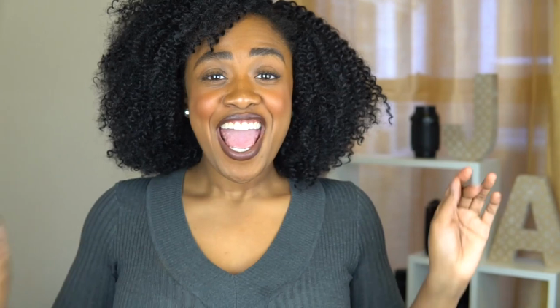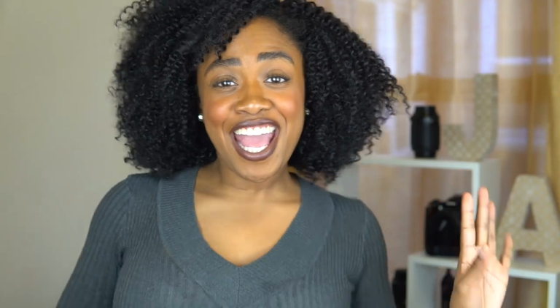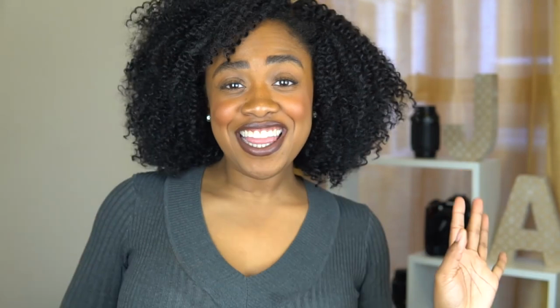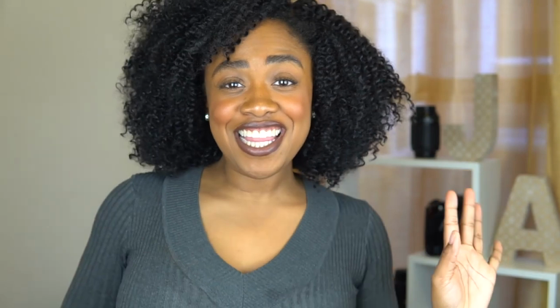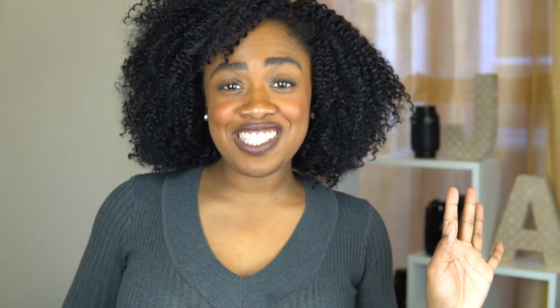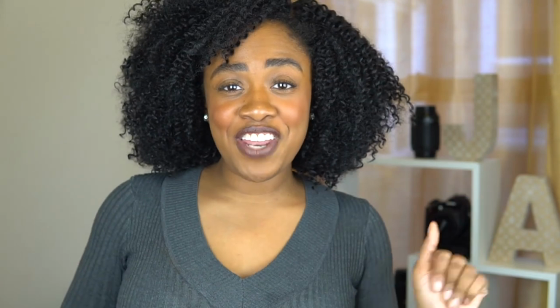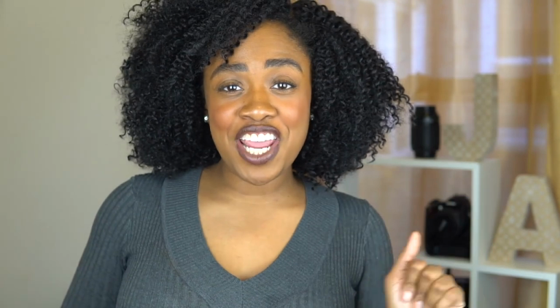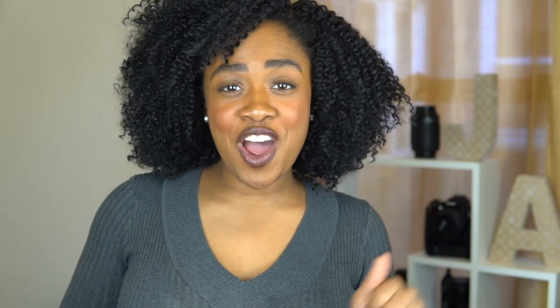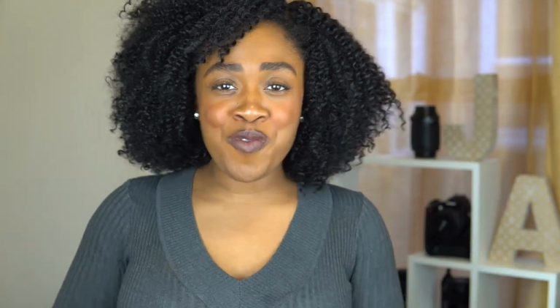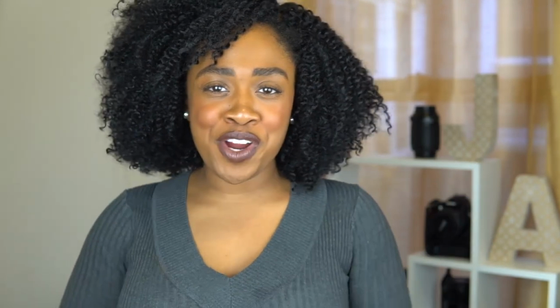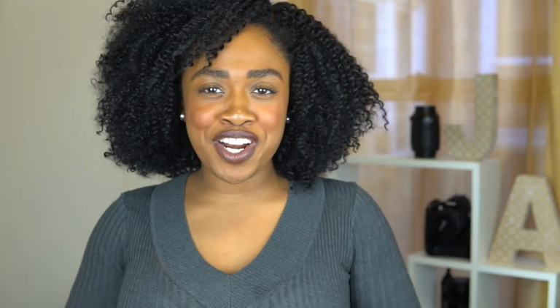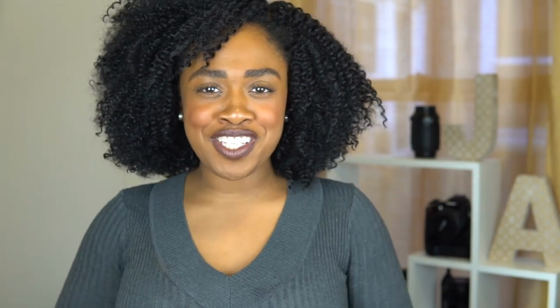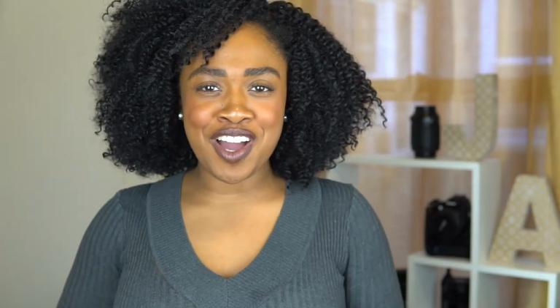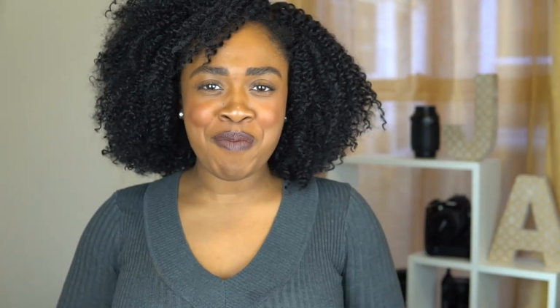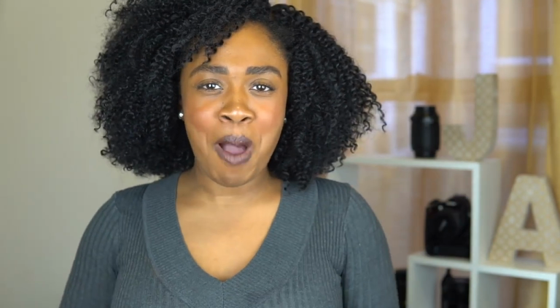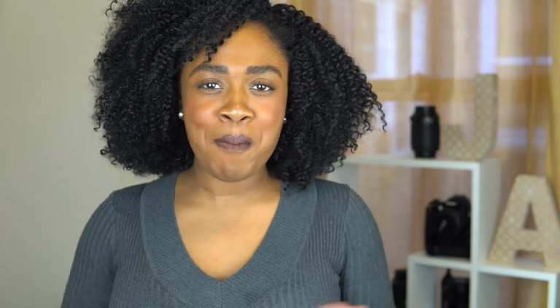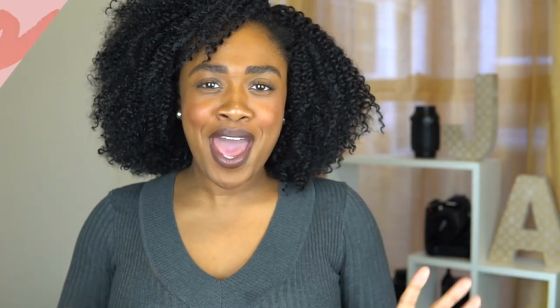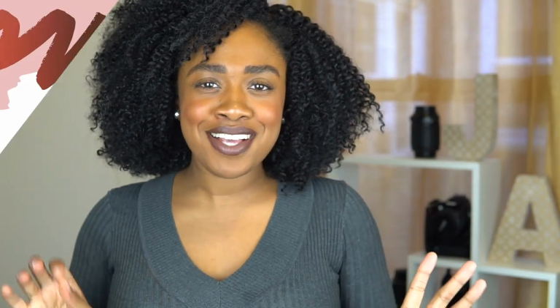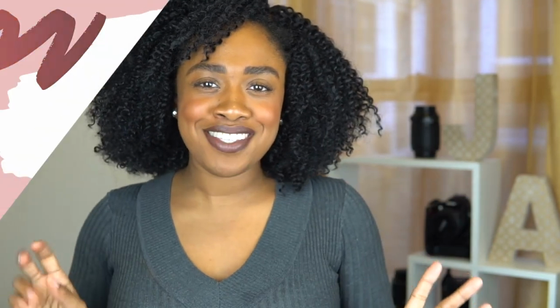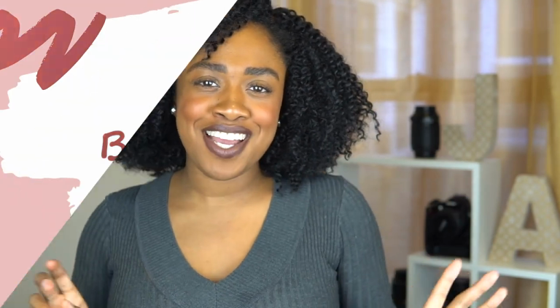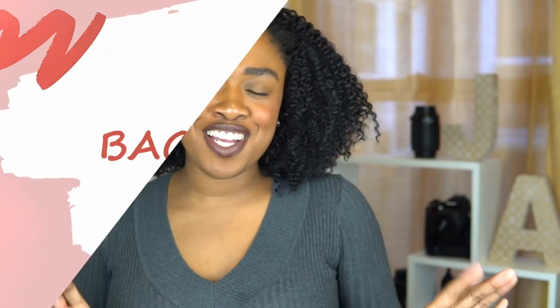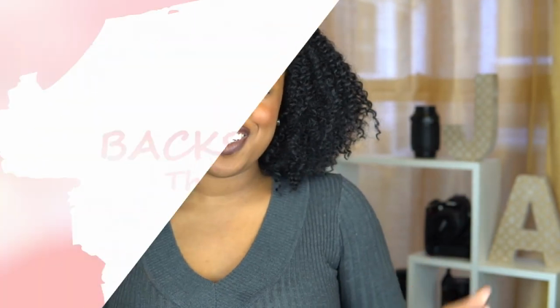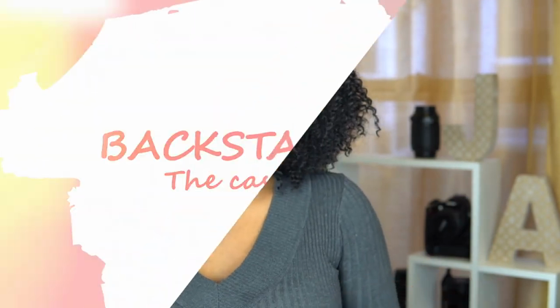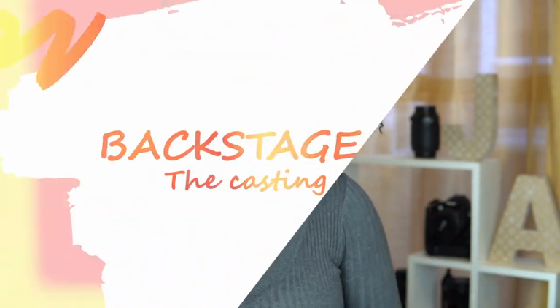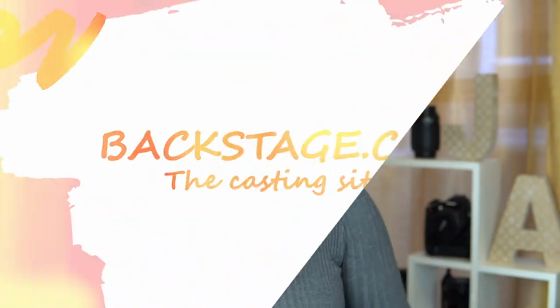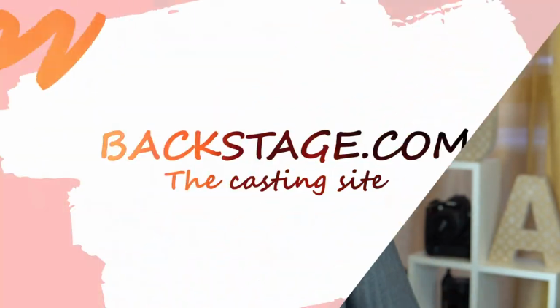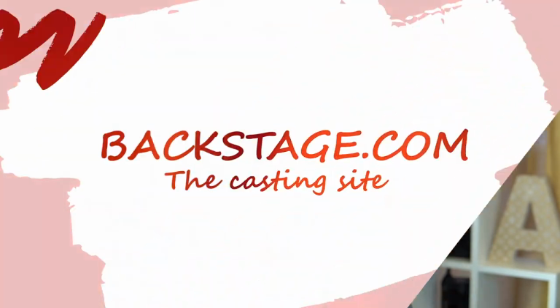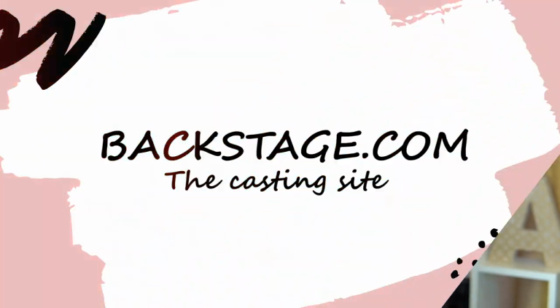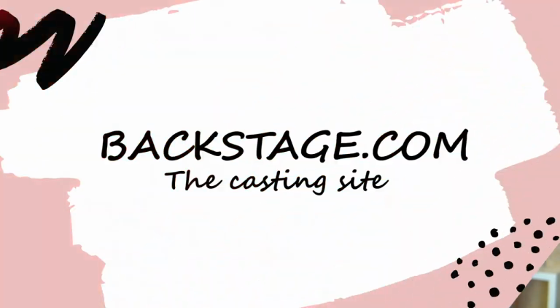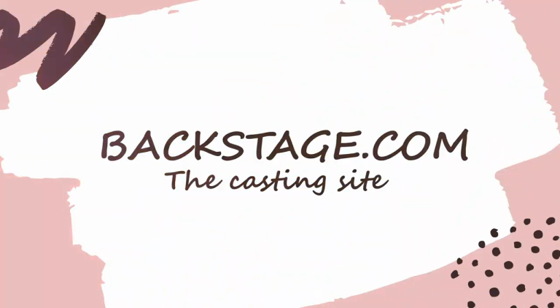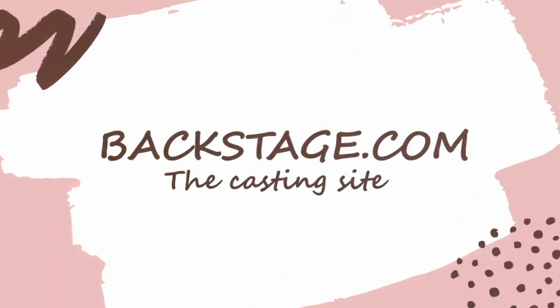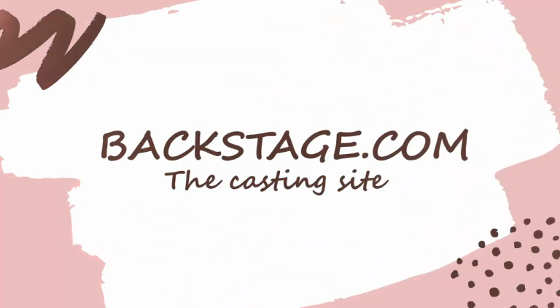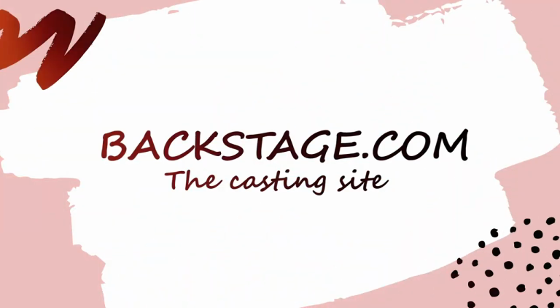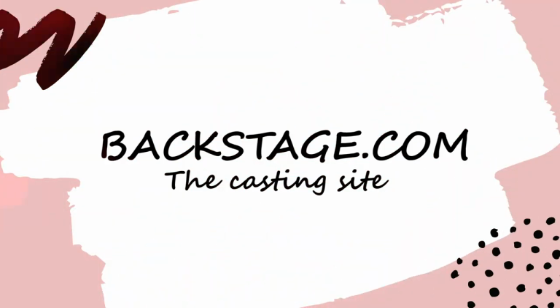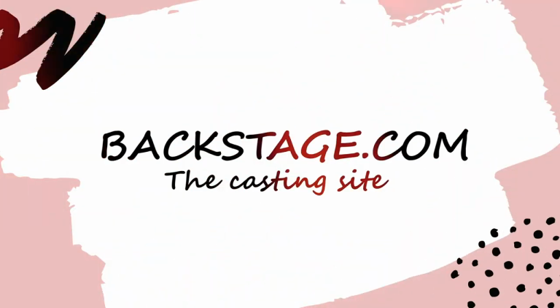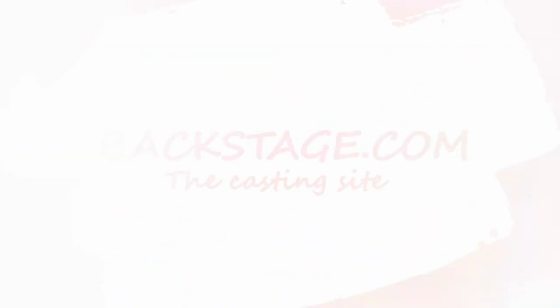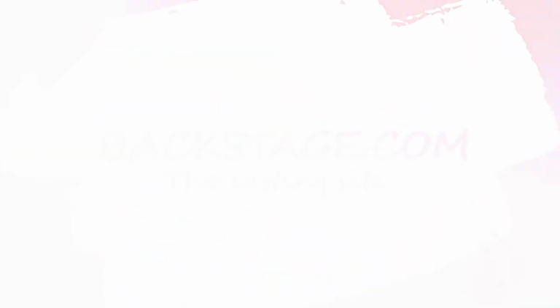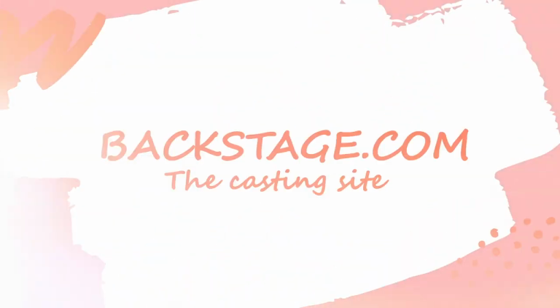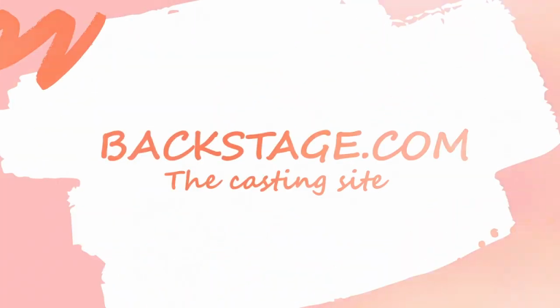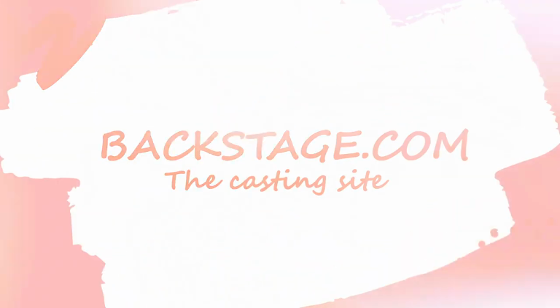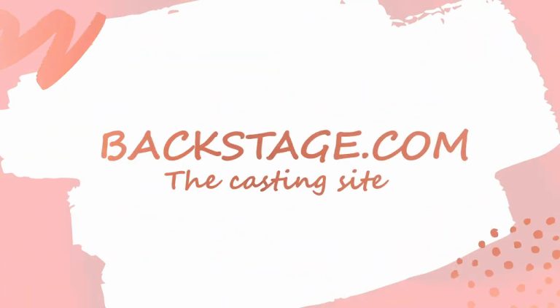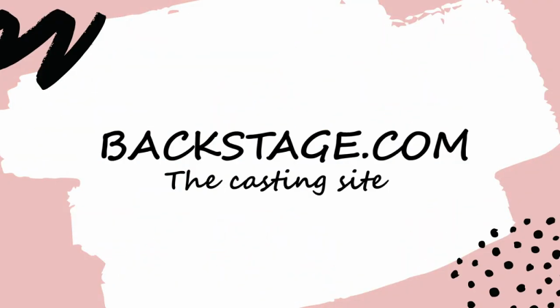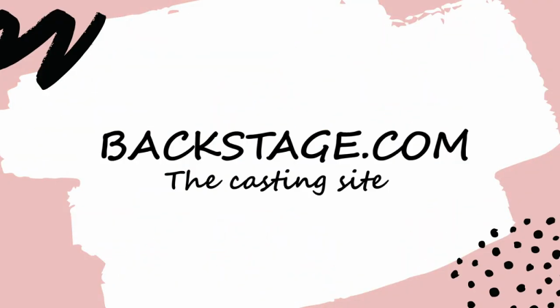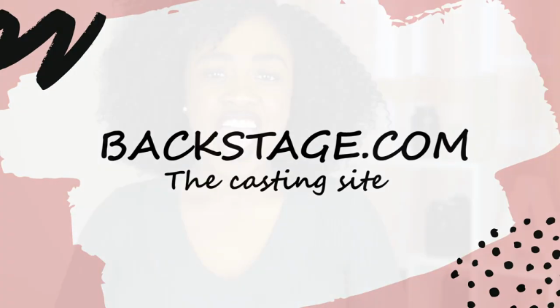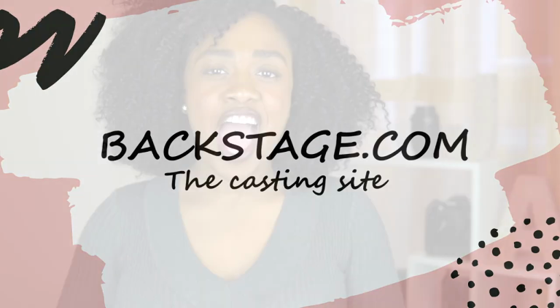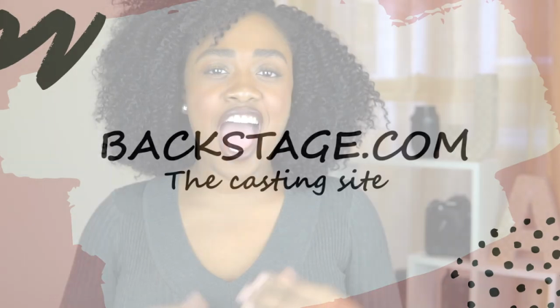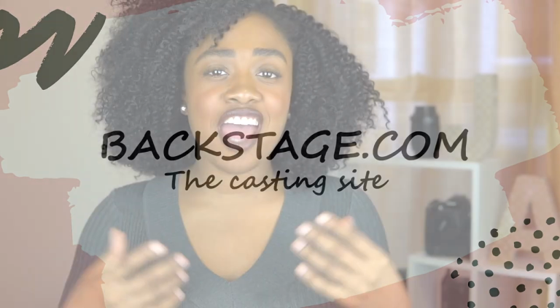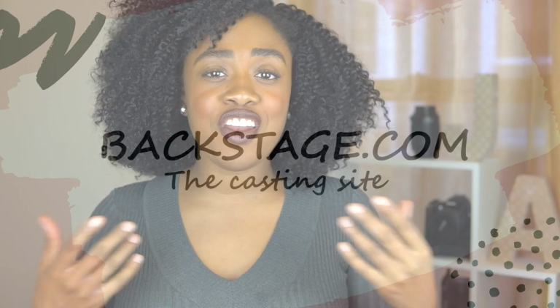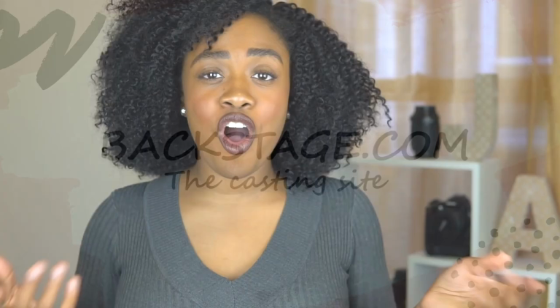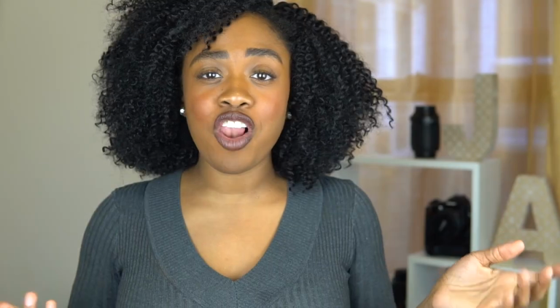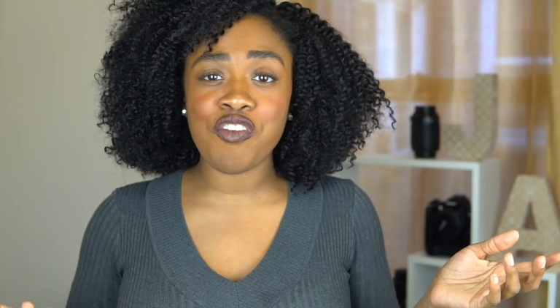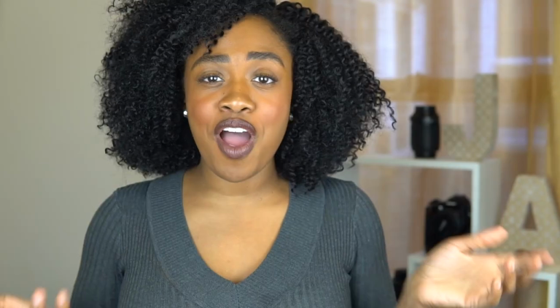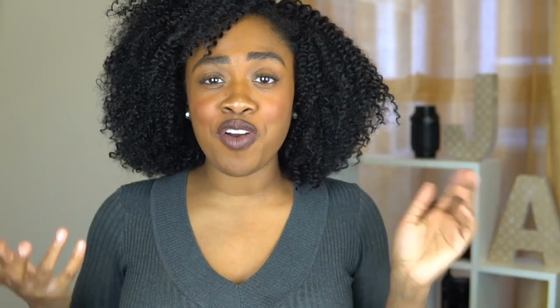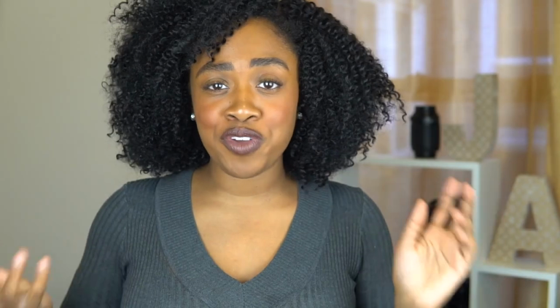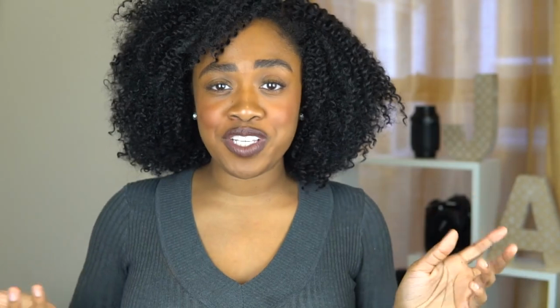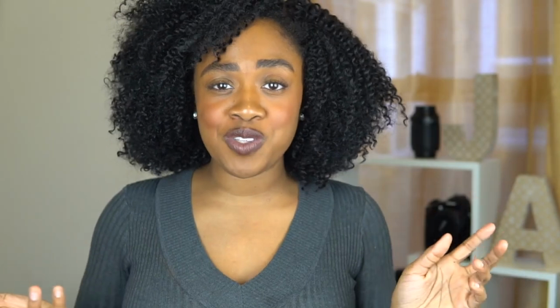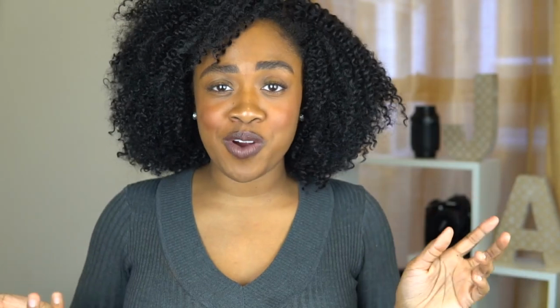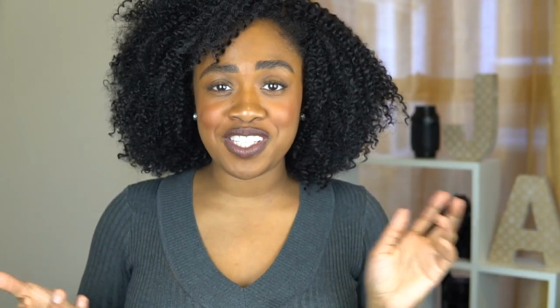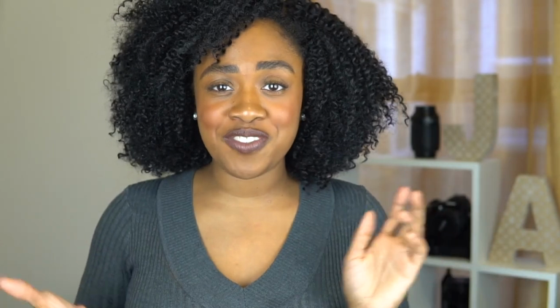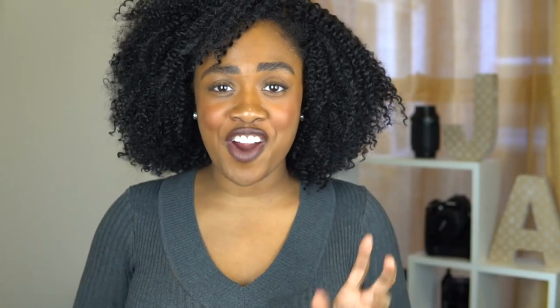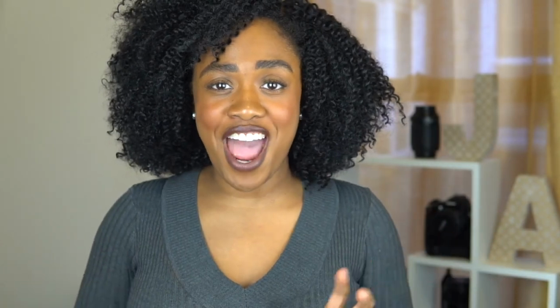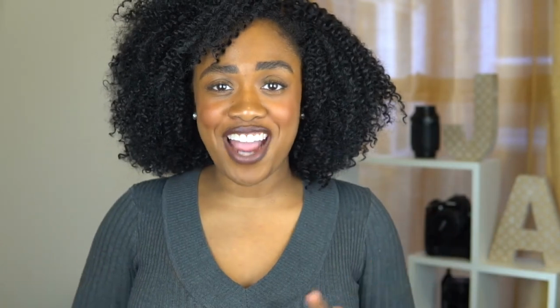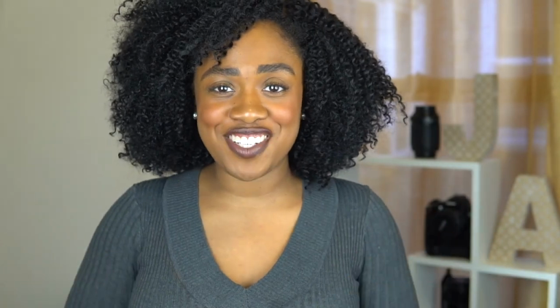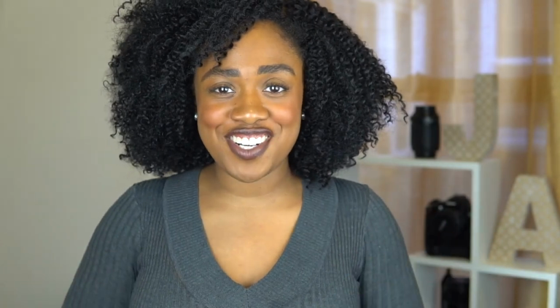In this video, we're going to talk about Backstage.com, the casting site and all-around resource for actors.